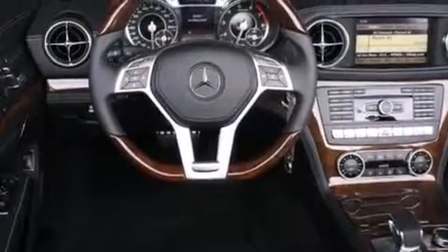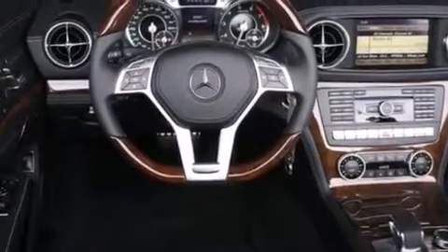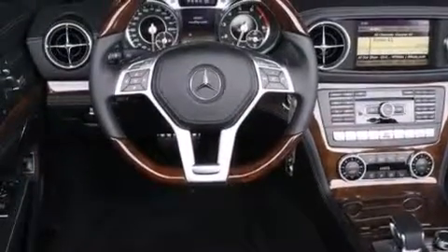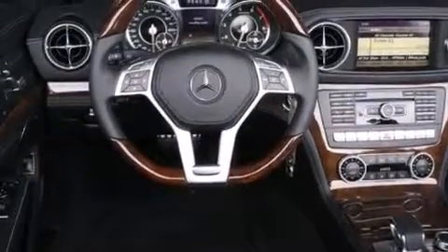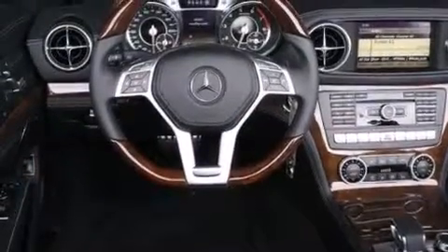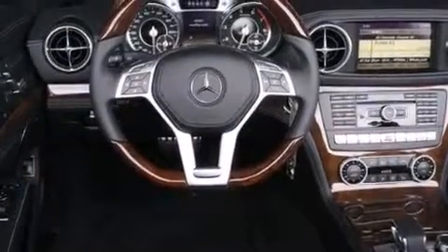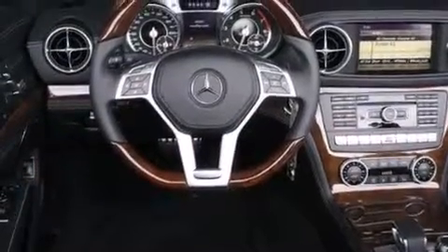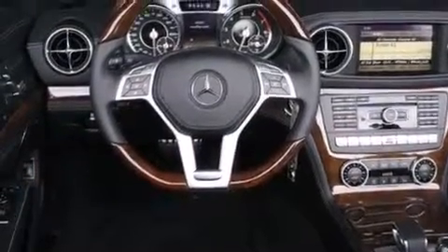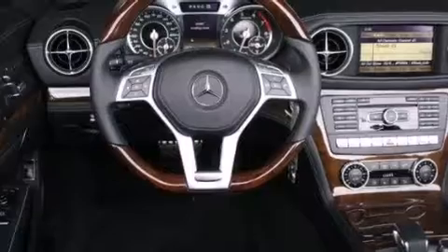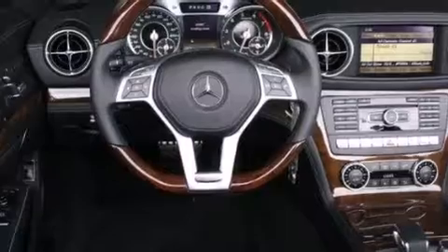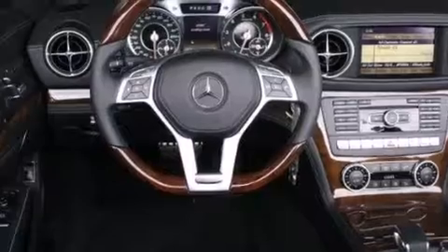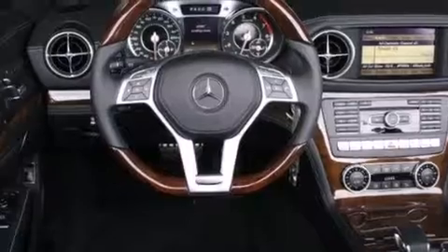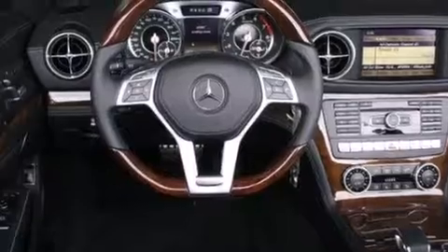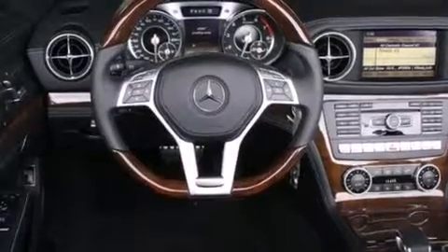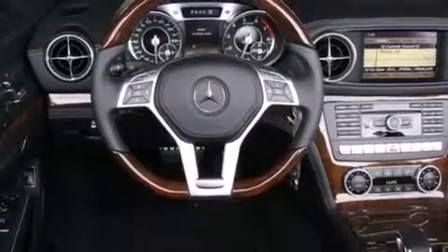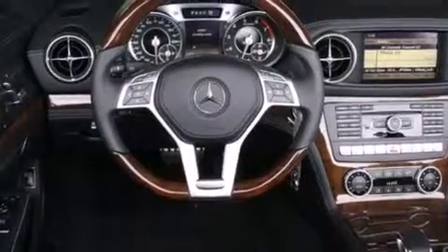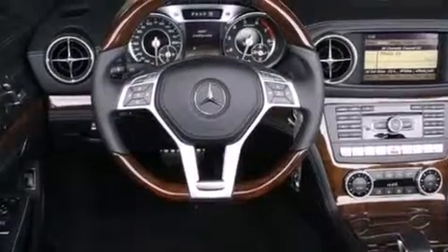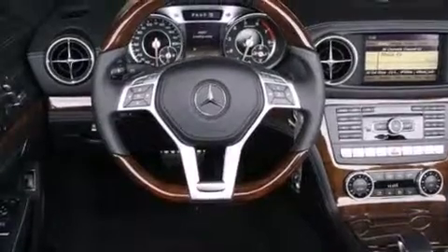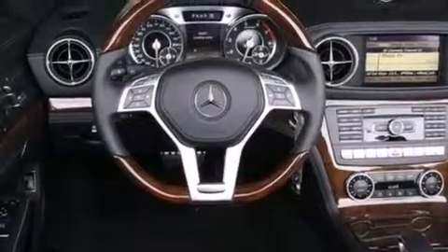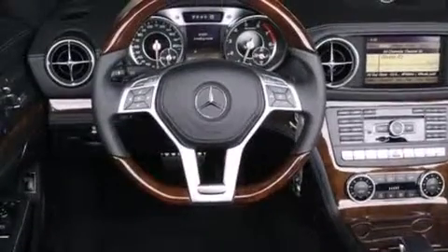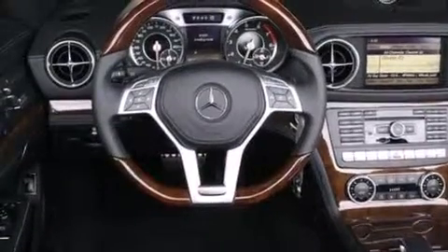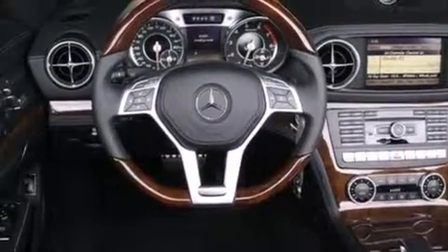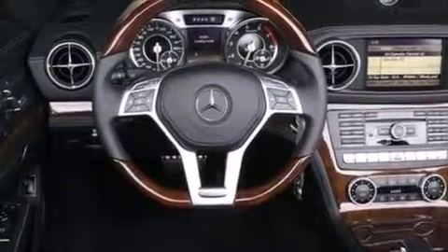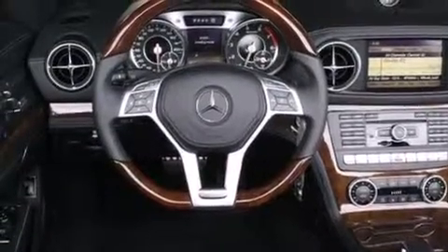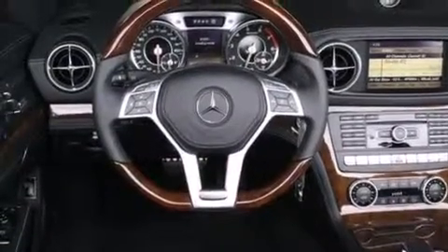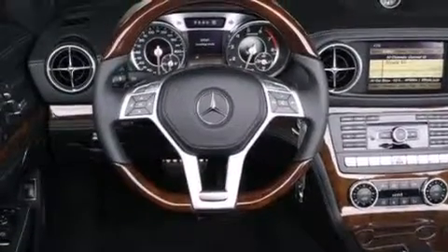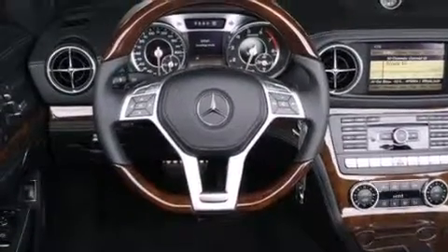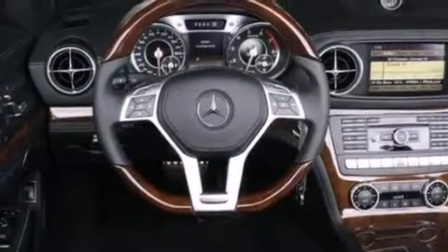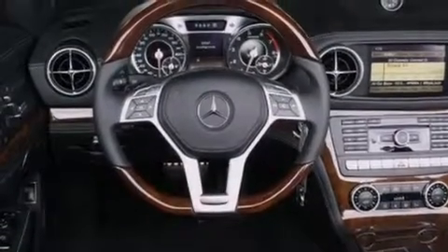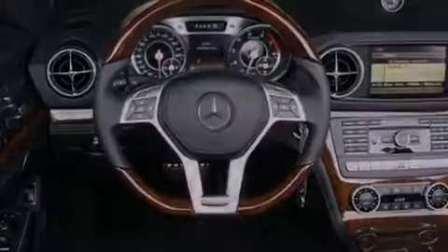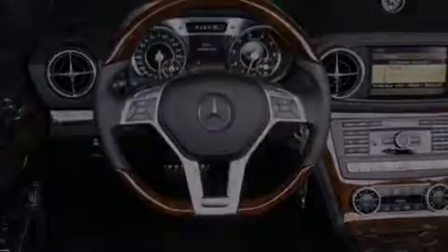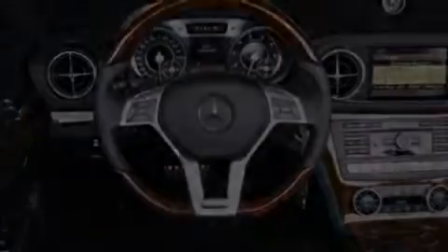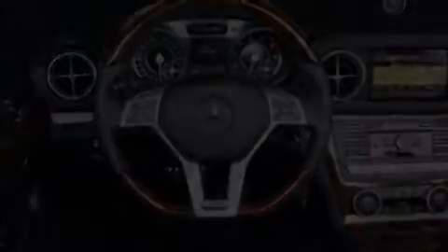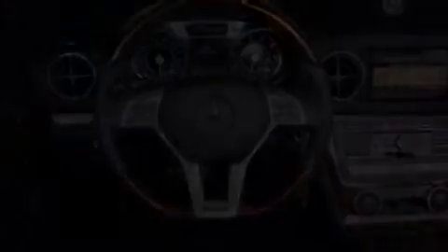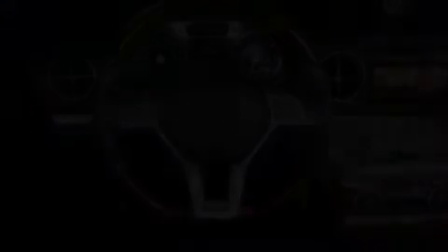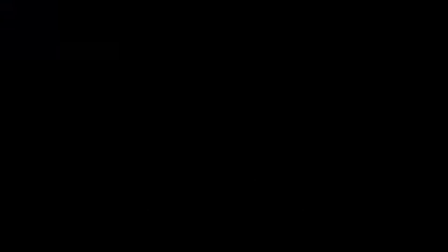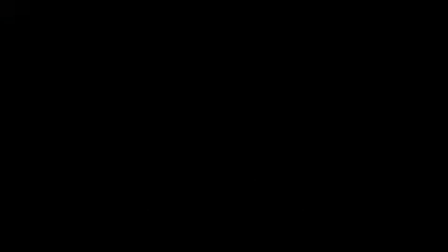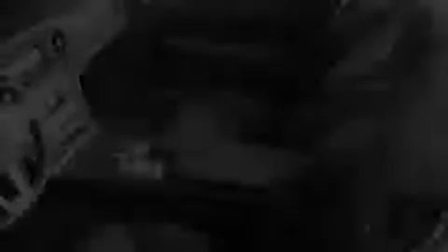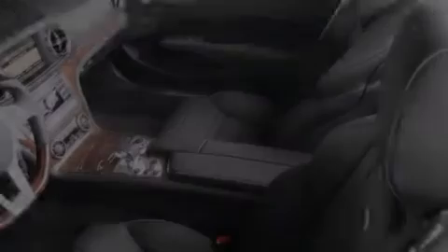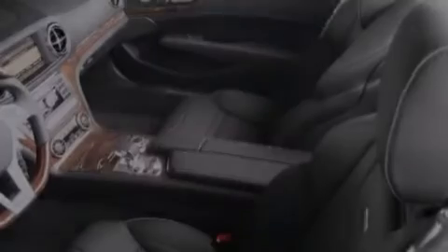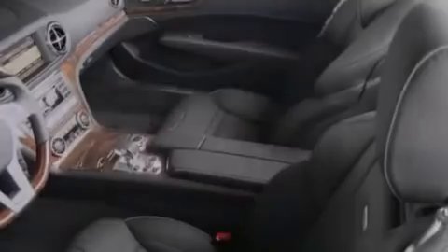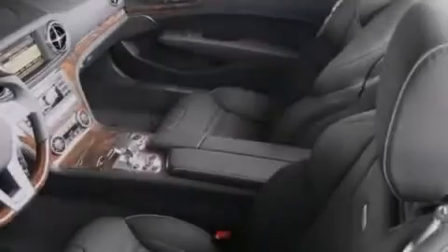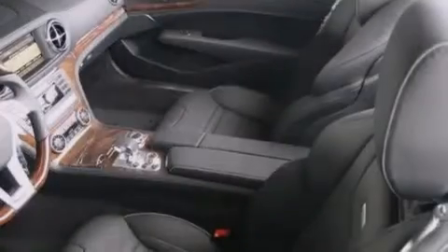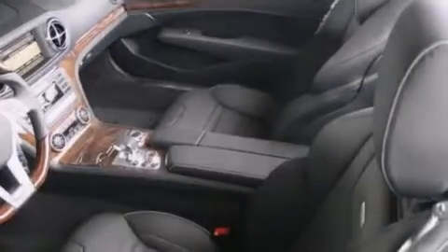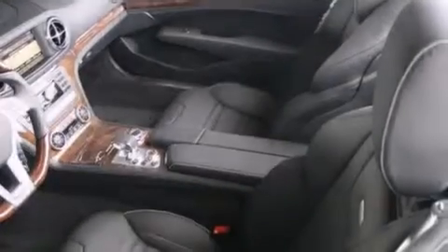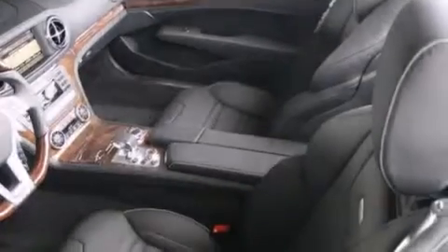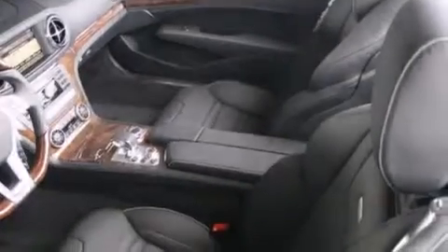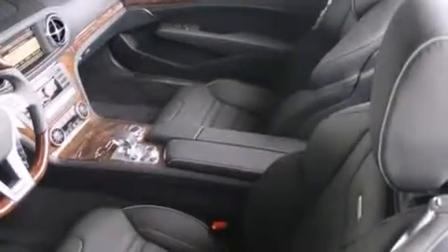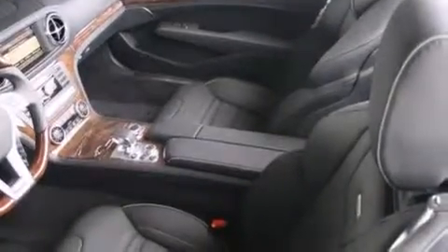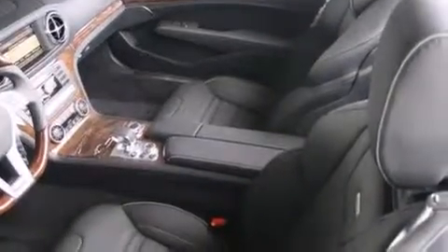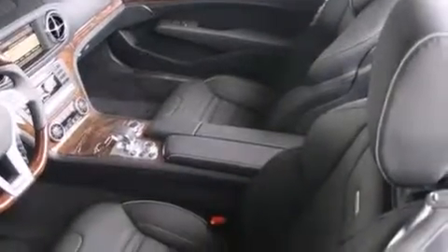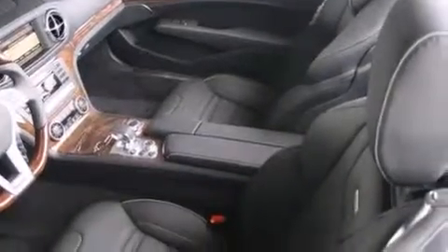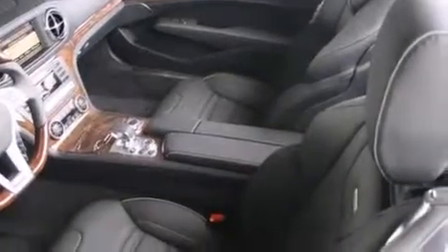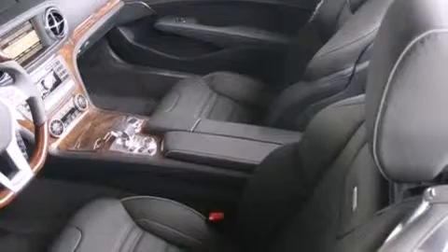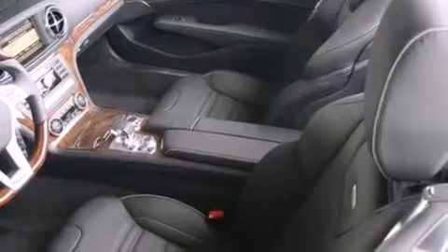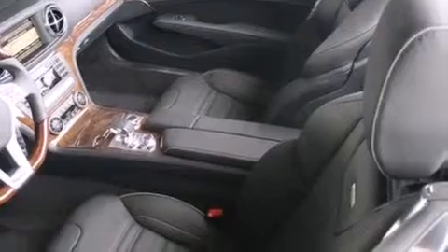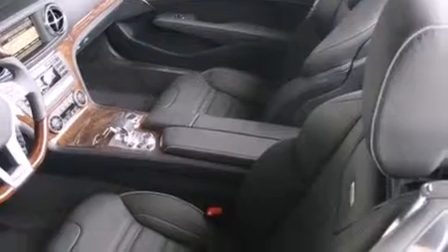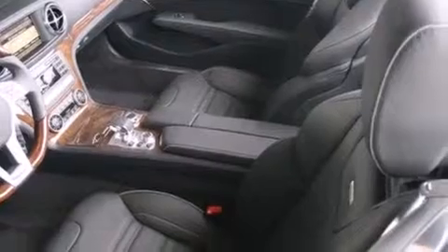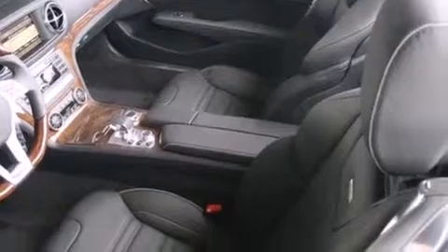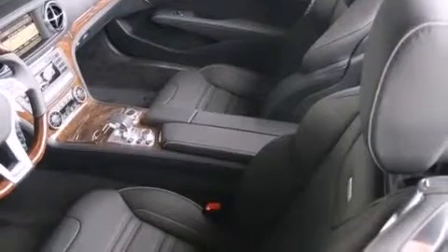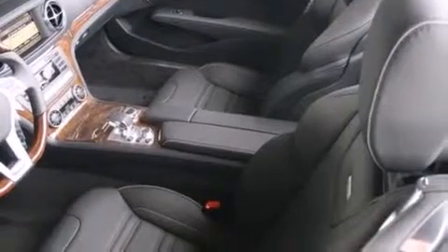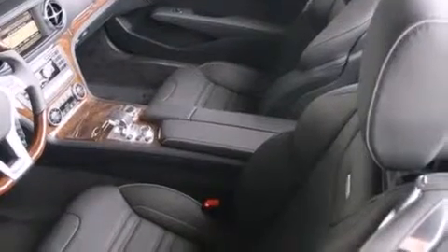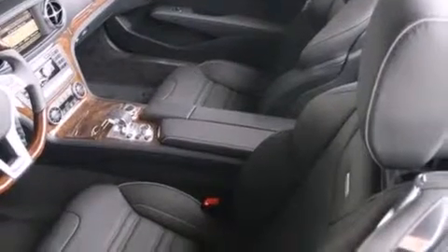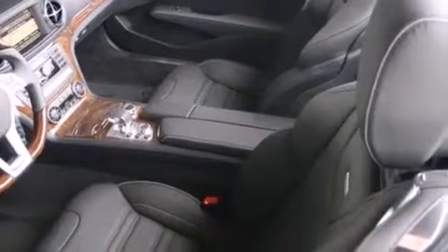The following features are also included: steering wheel memory settings, air conditioning with automatic climate control, and cruise control.